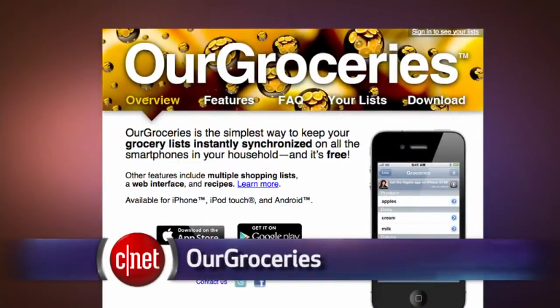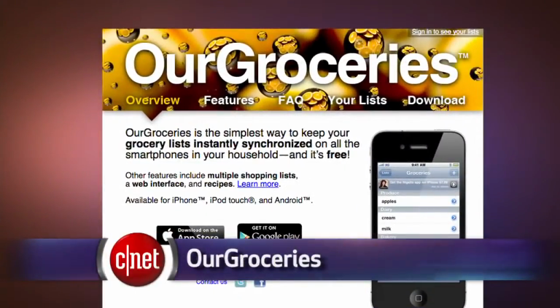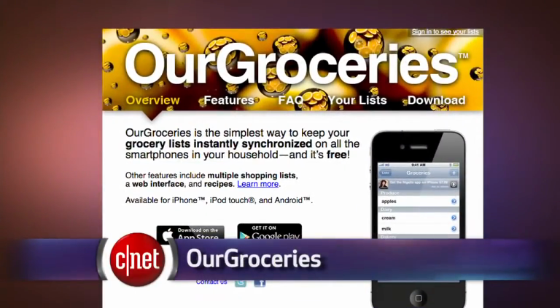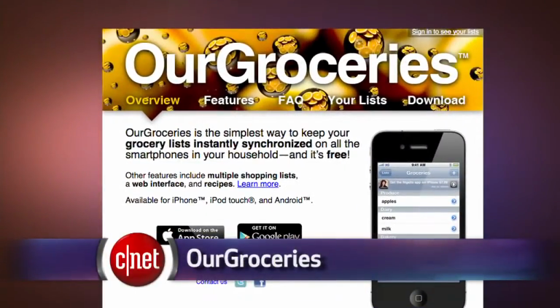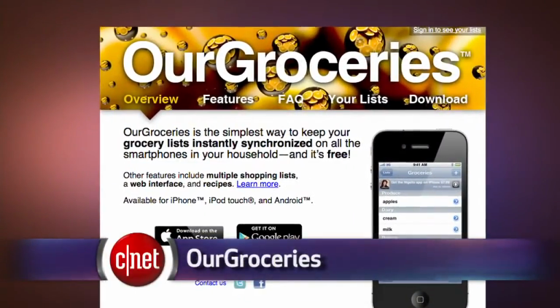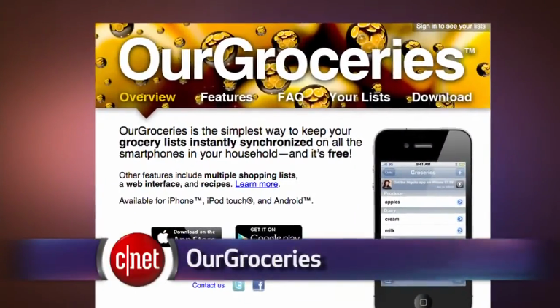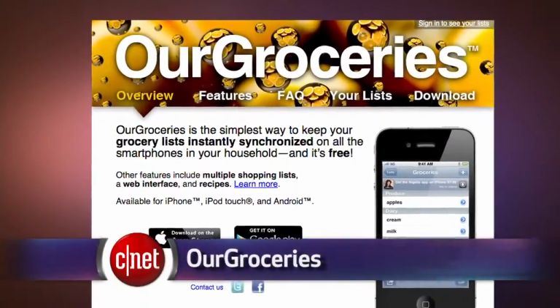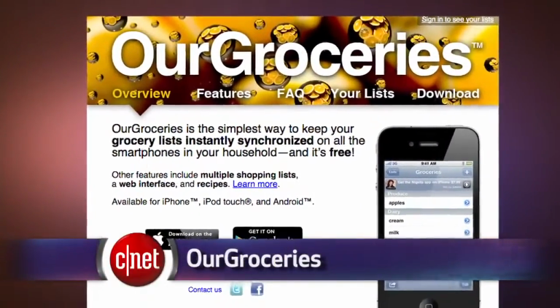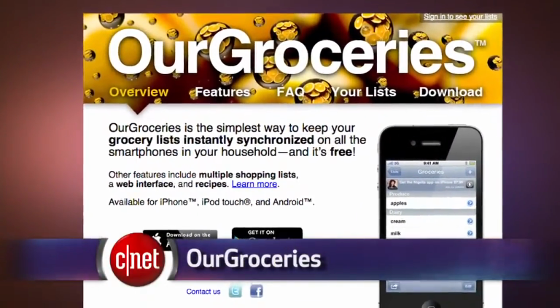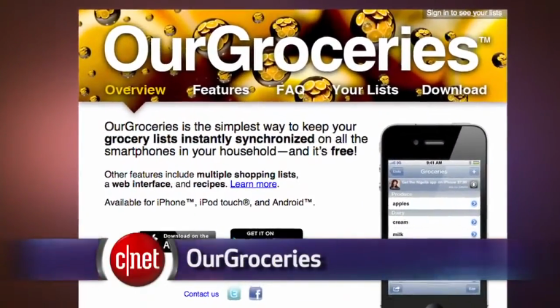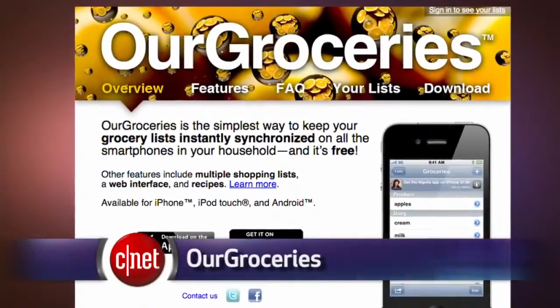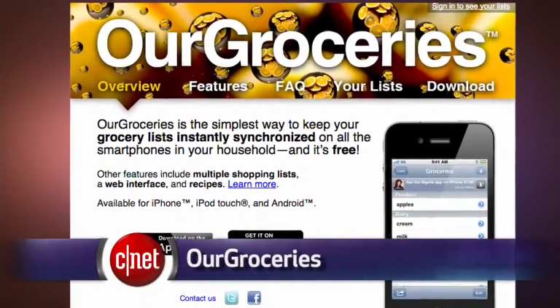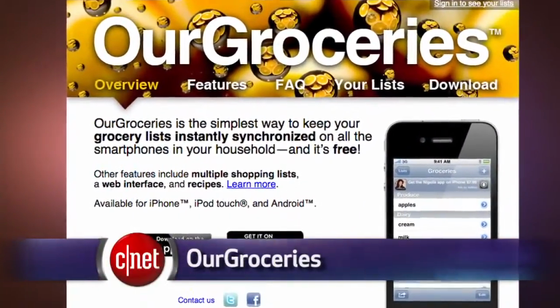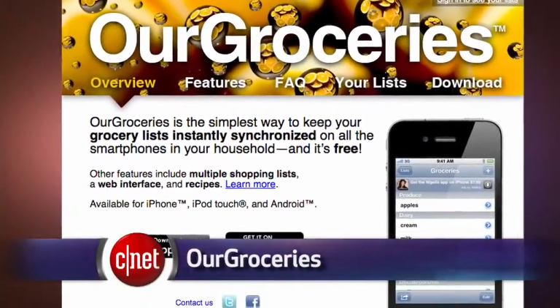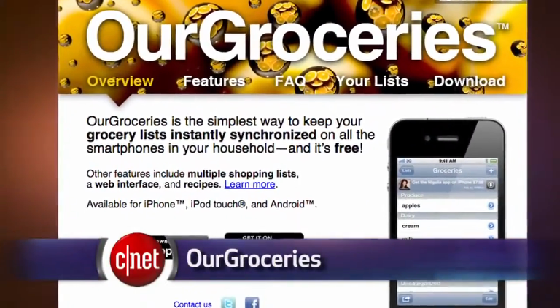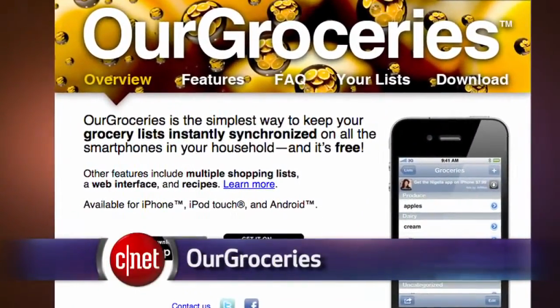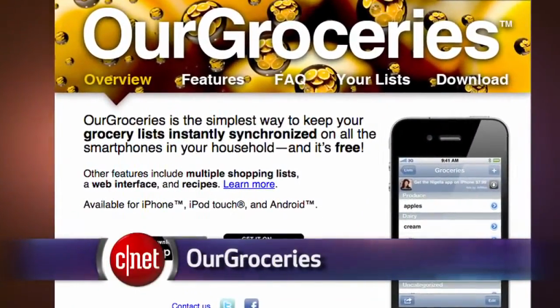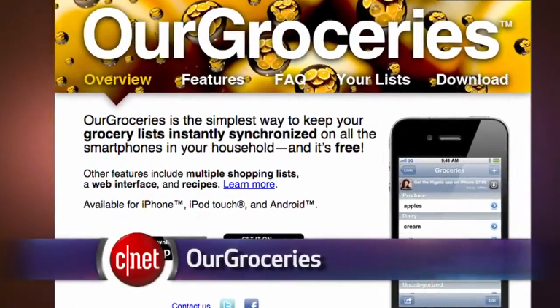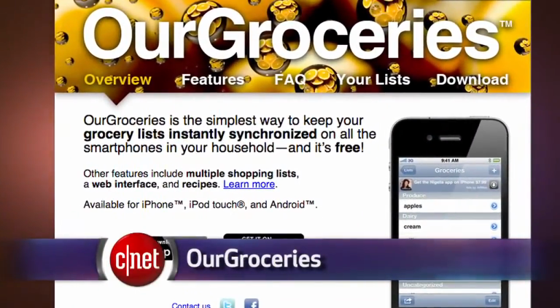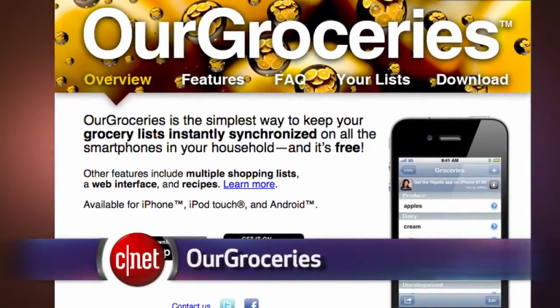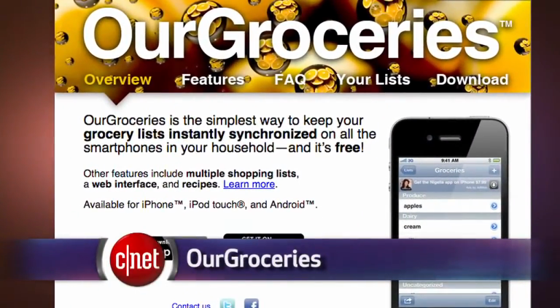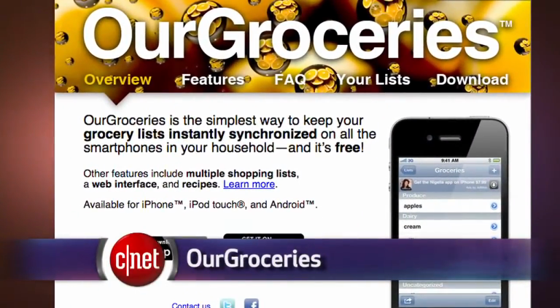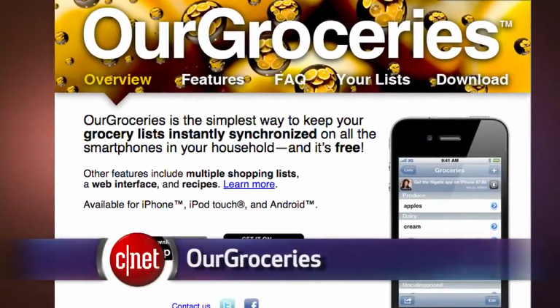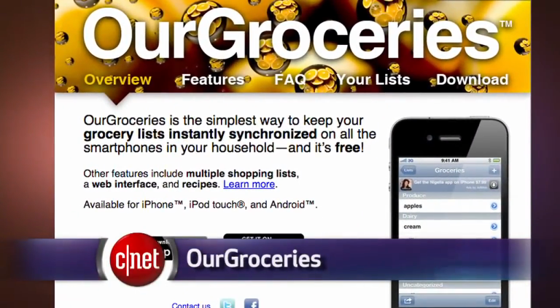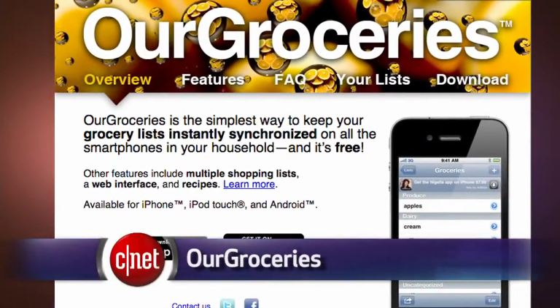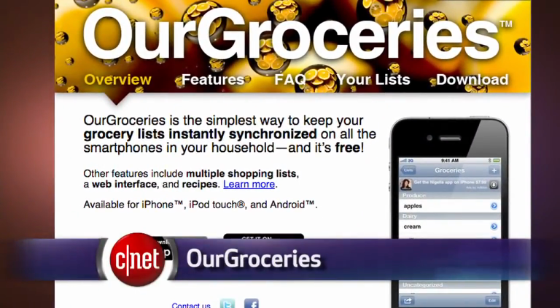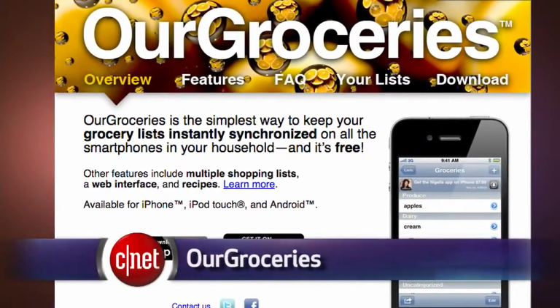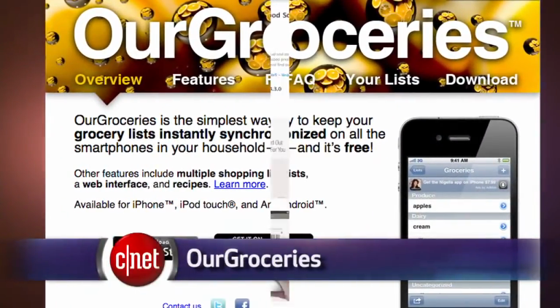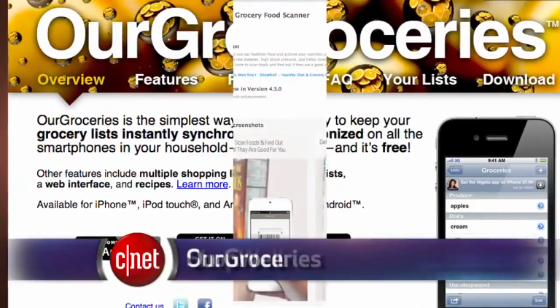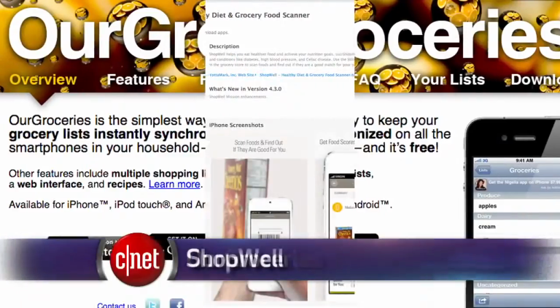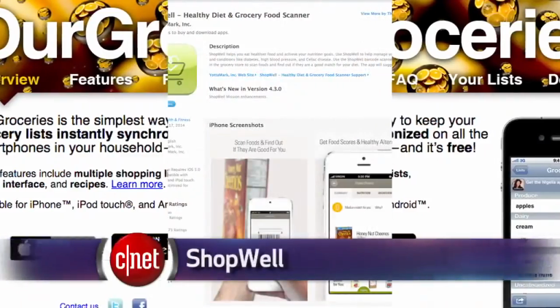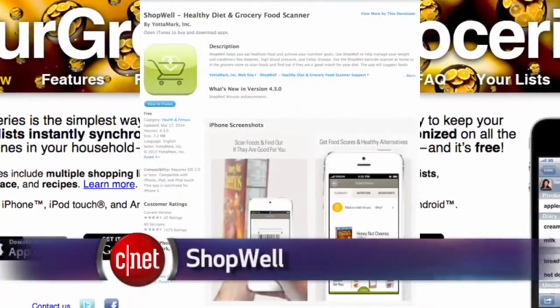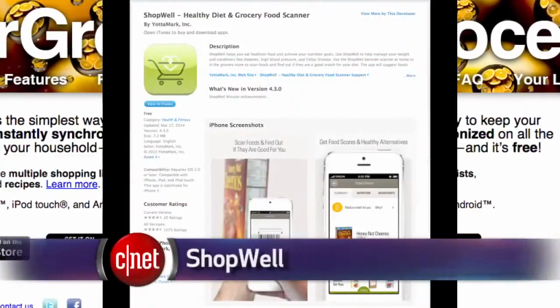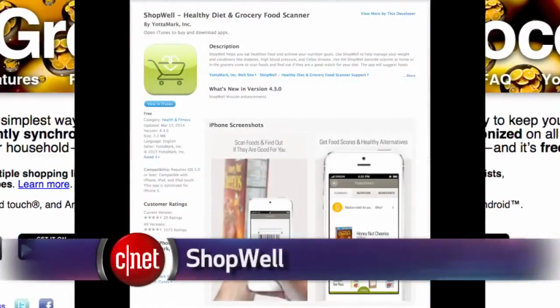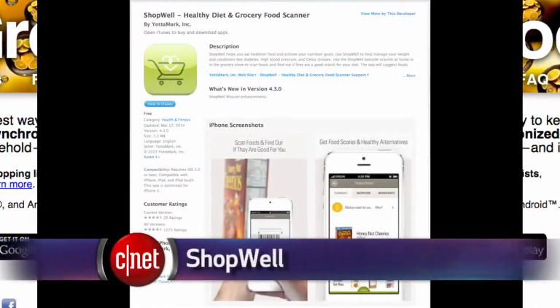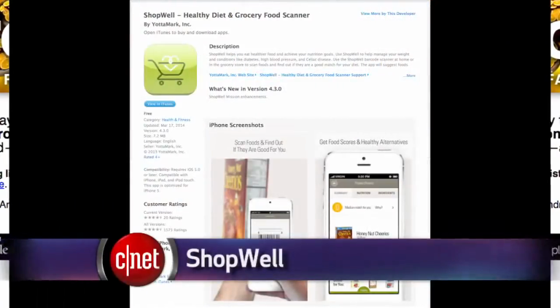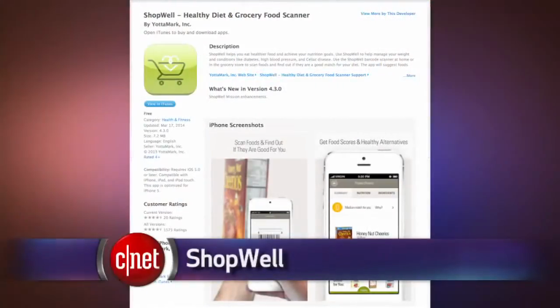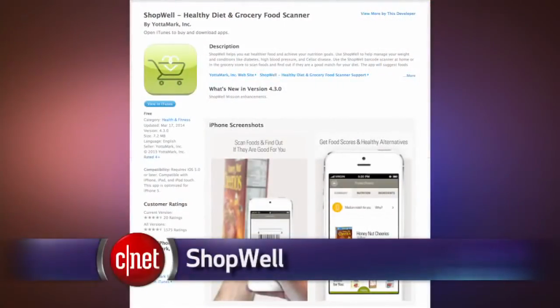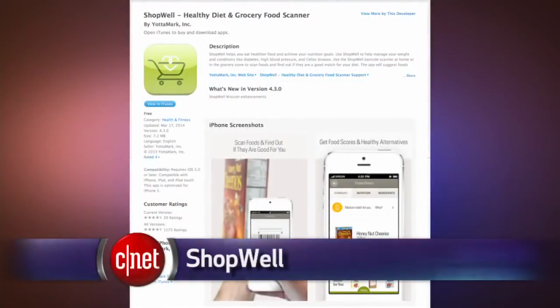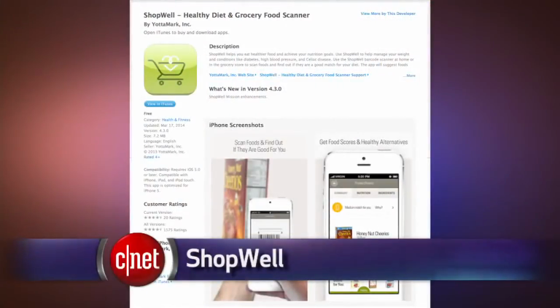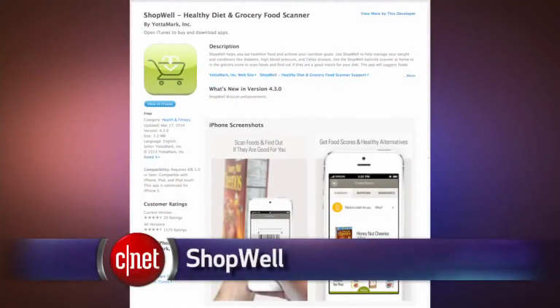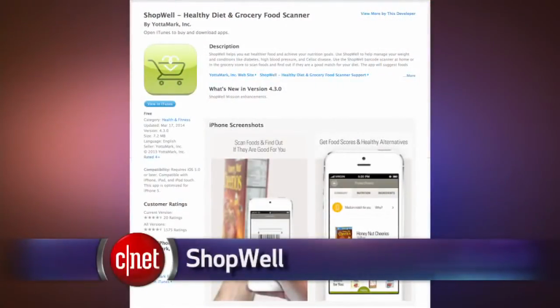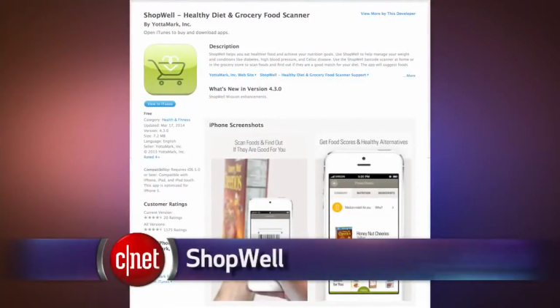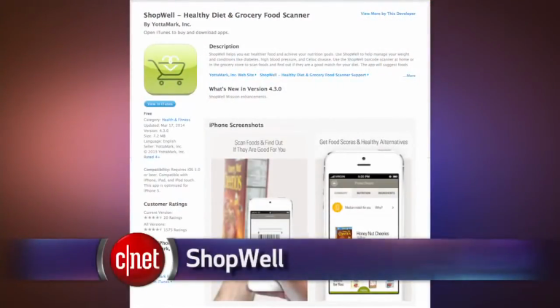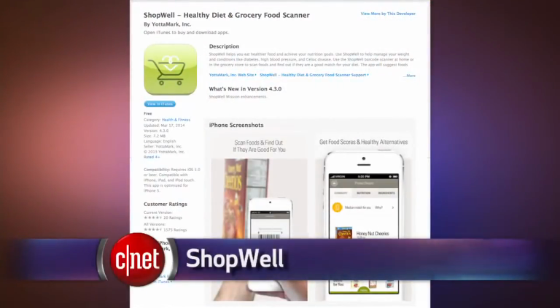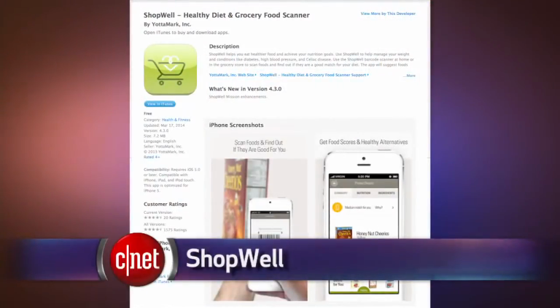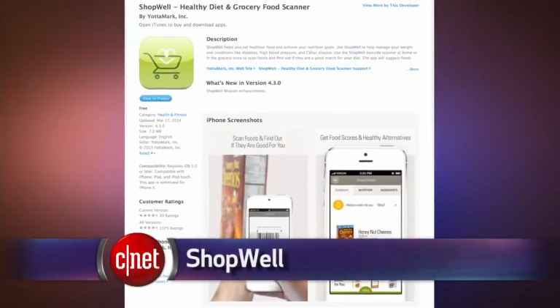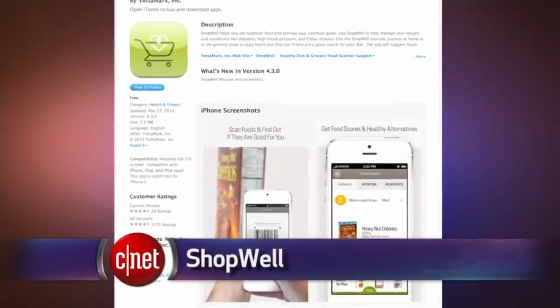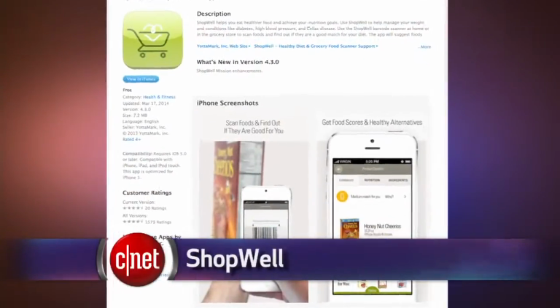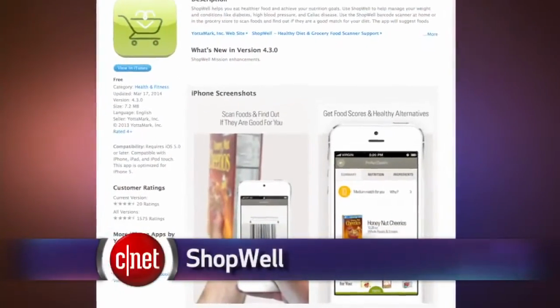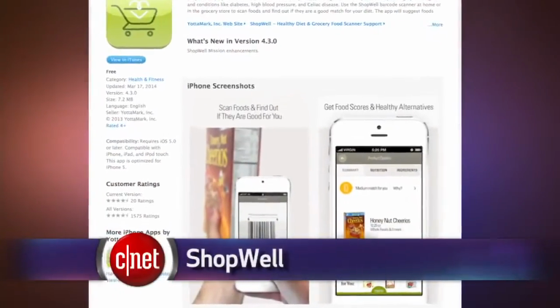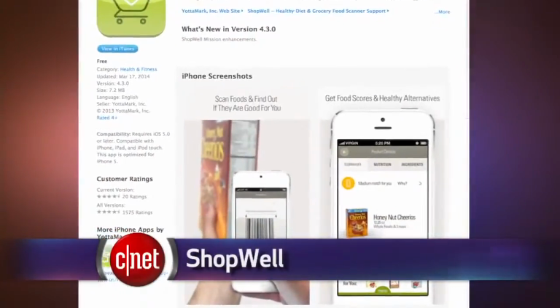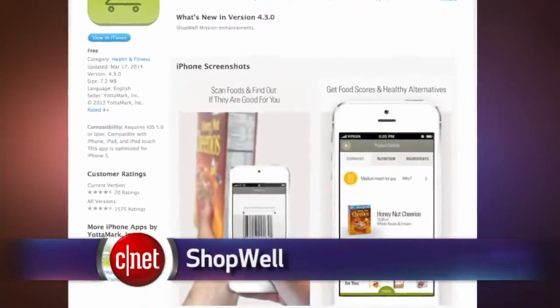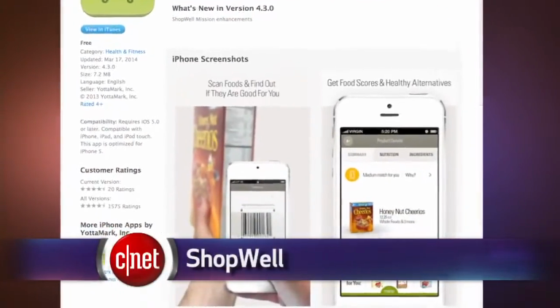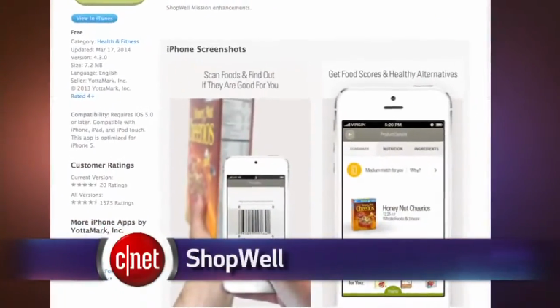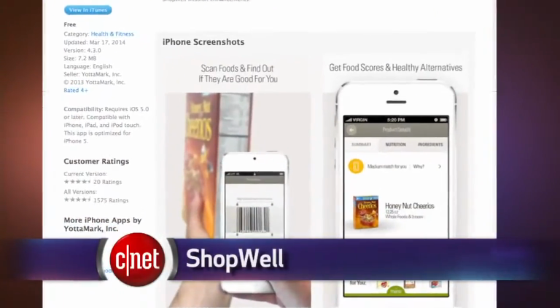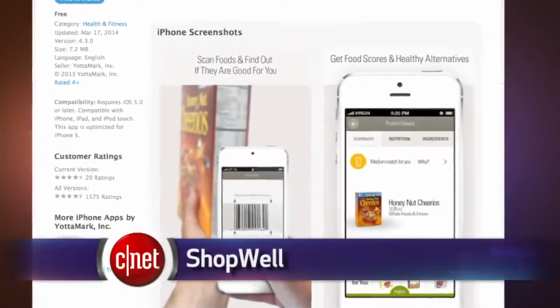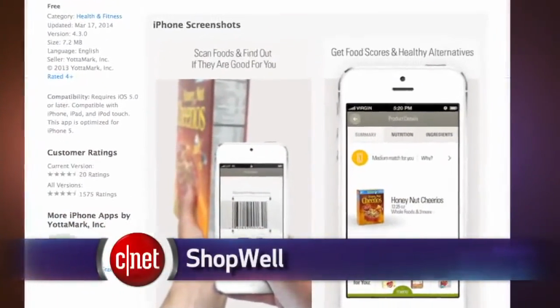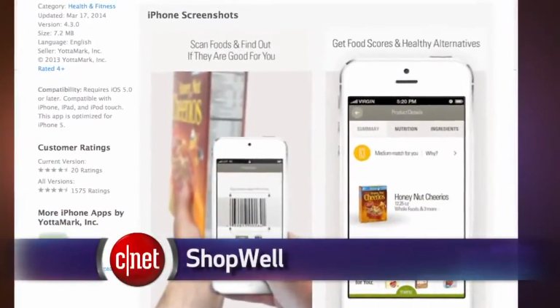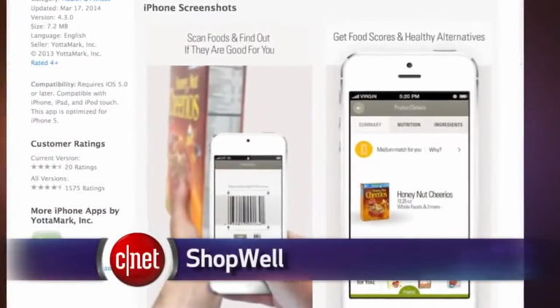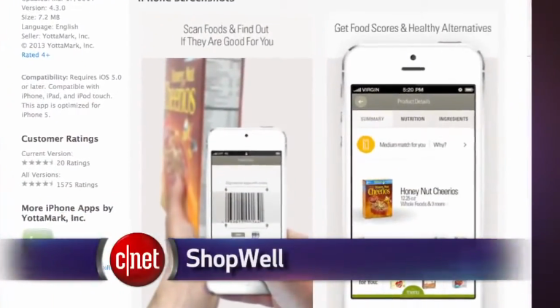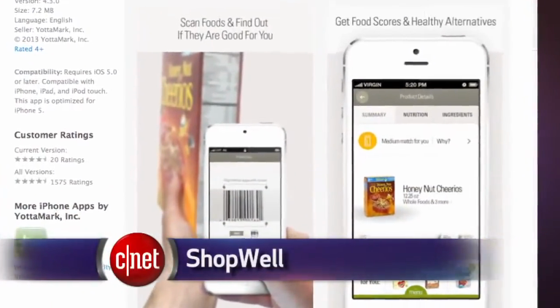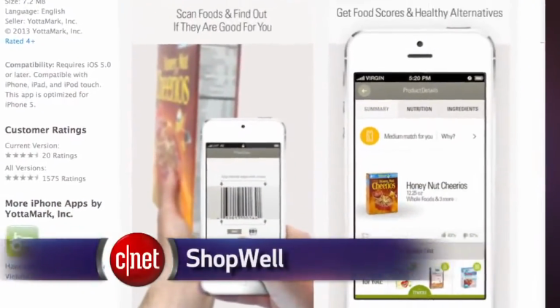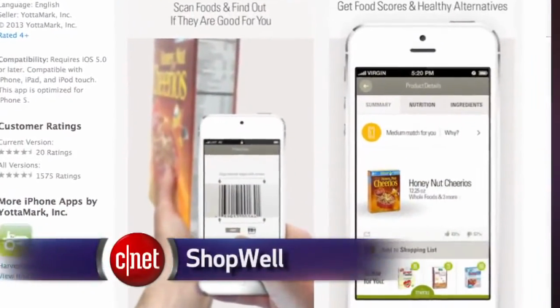I personally use Couple. If you want to eat healthier, the app ShopWell scans barcodes to give you advice on which foods are better for you.